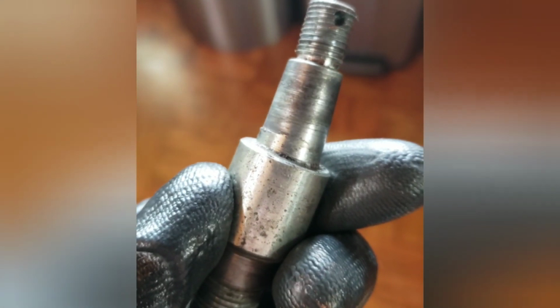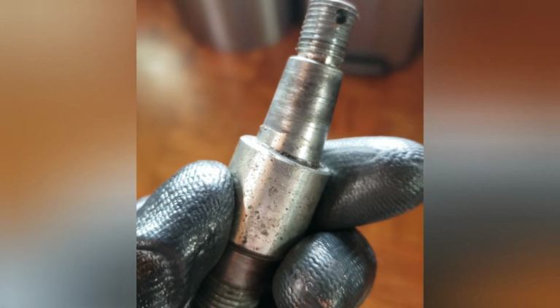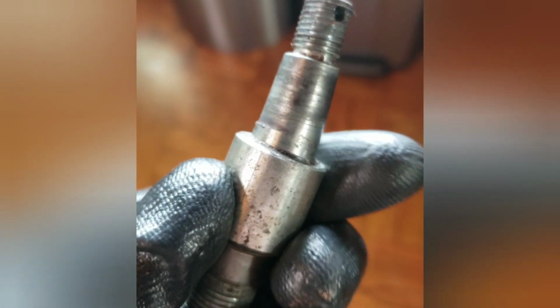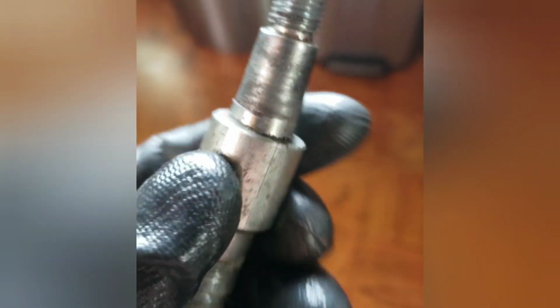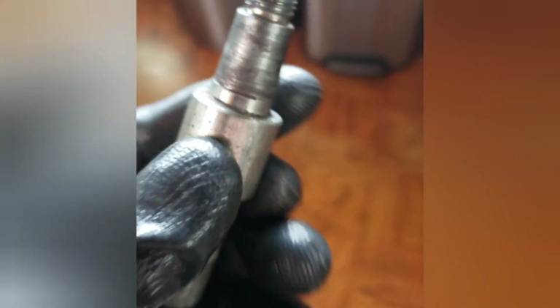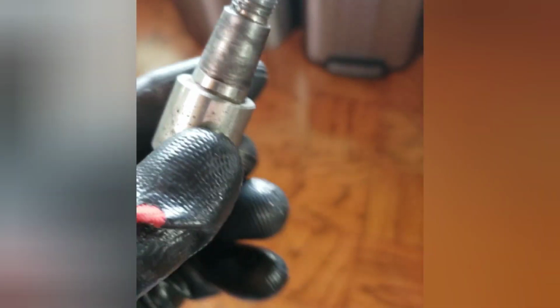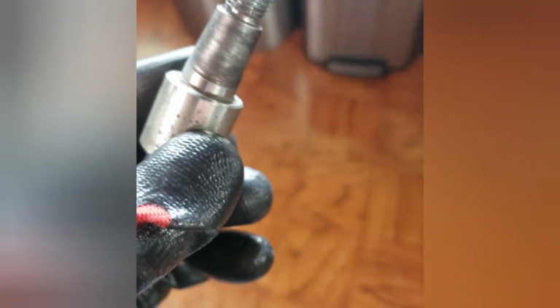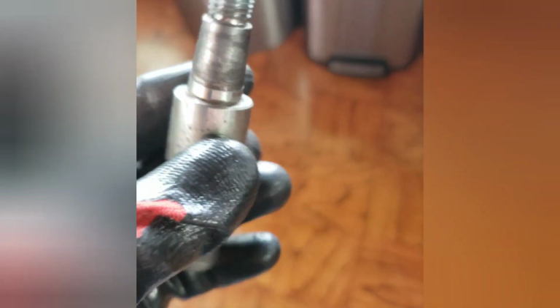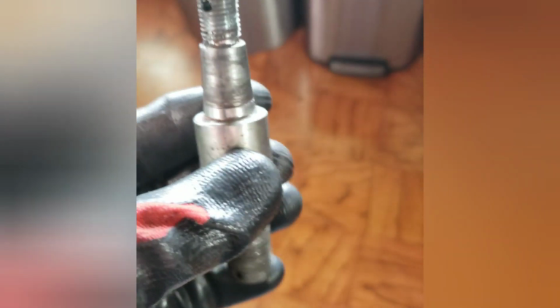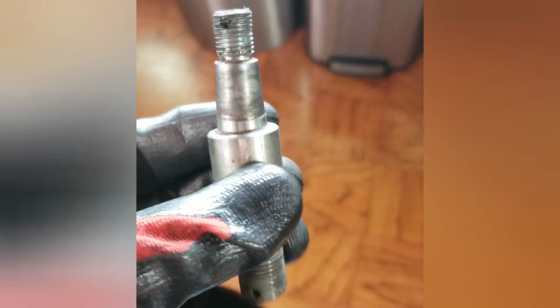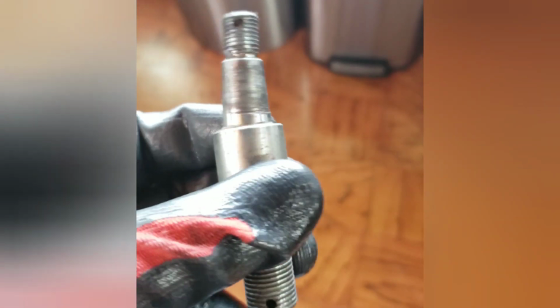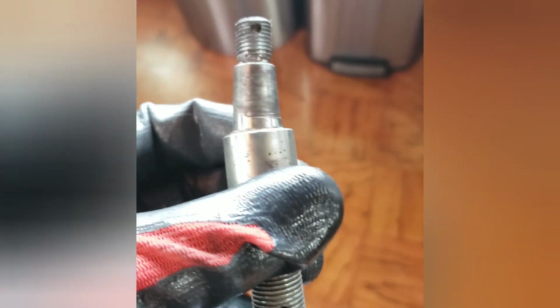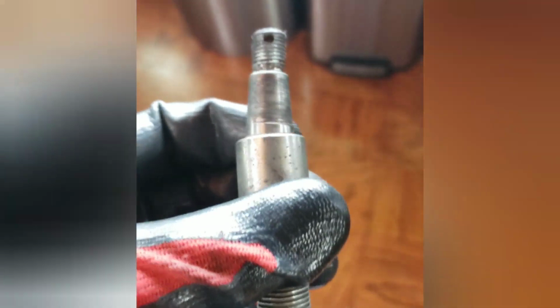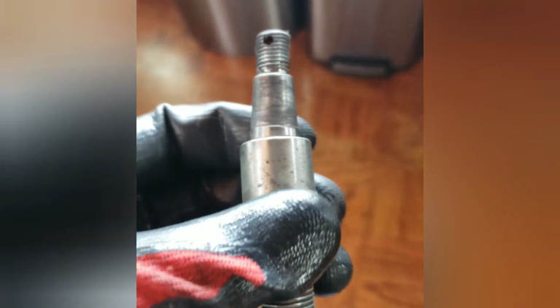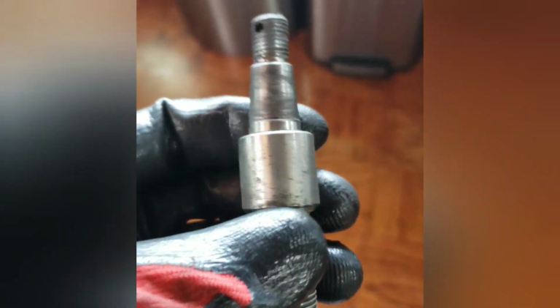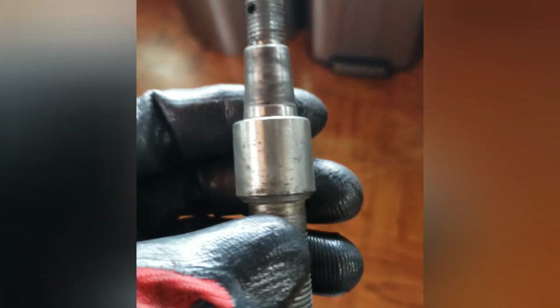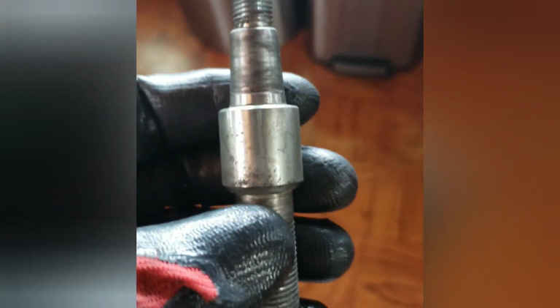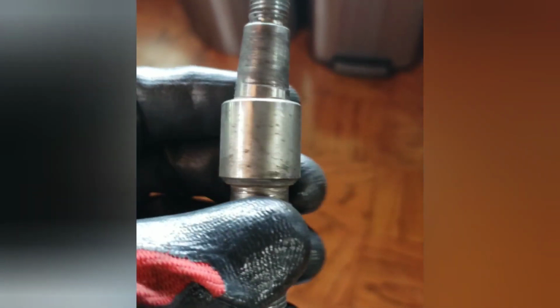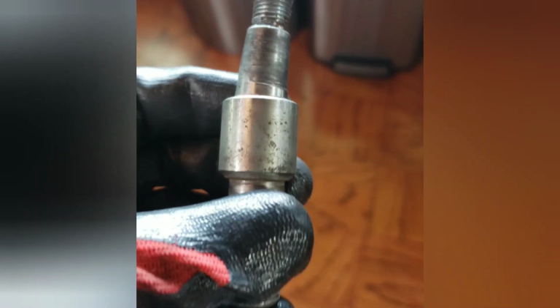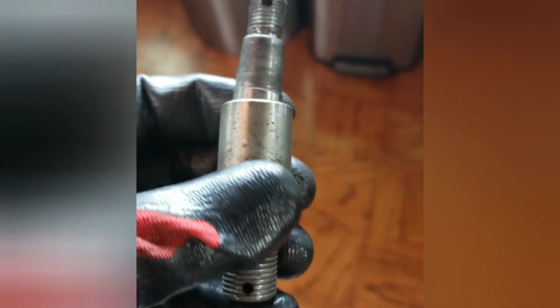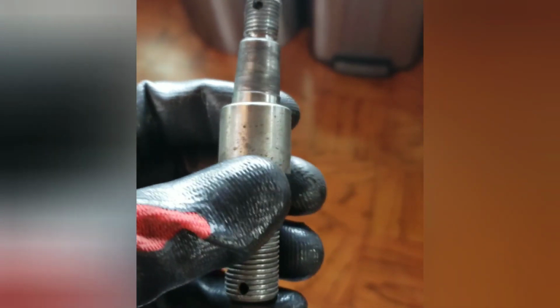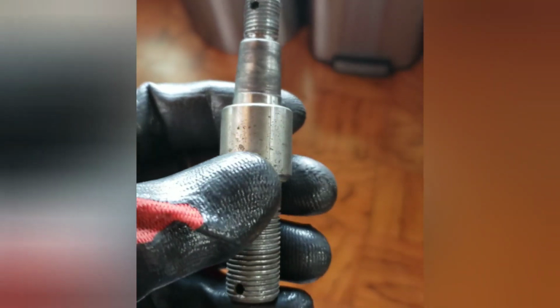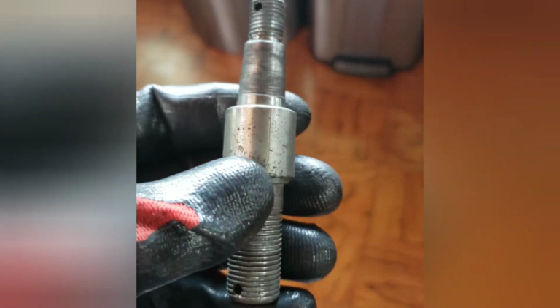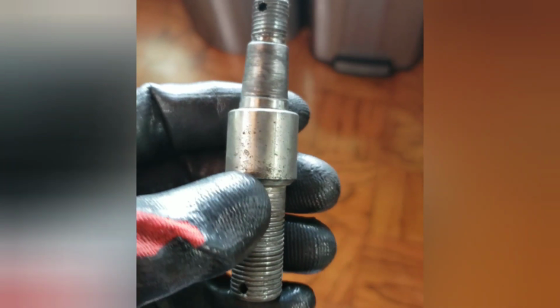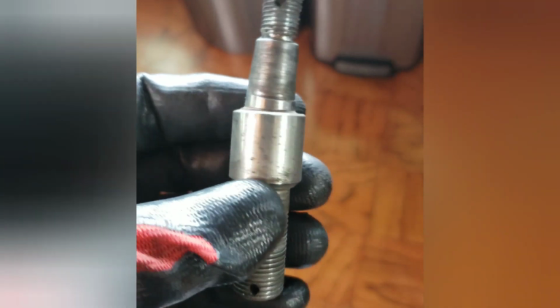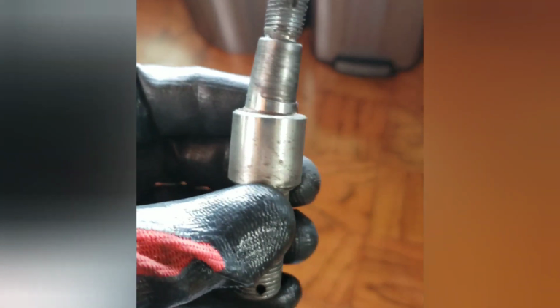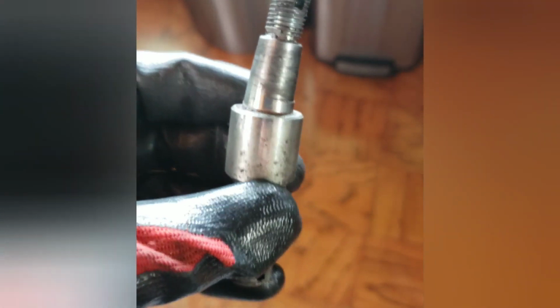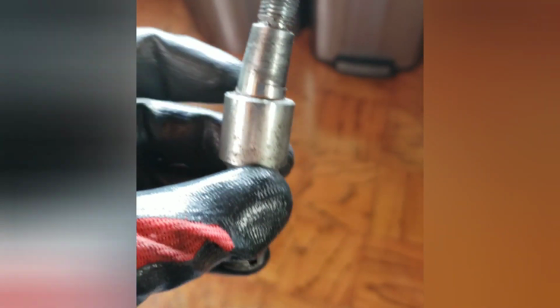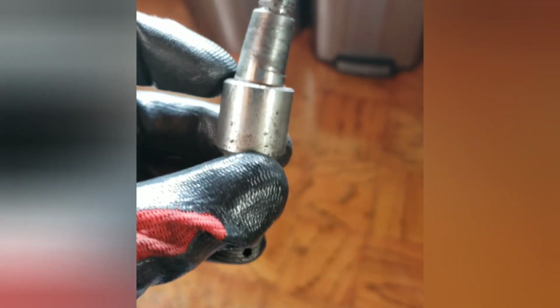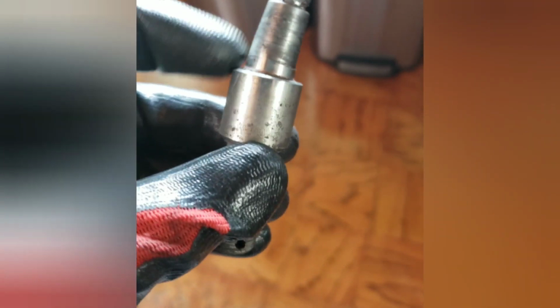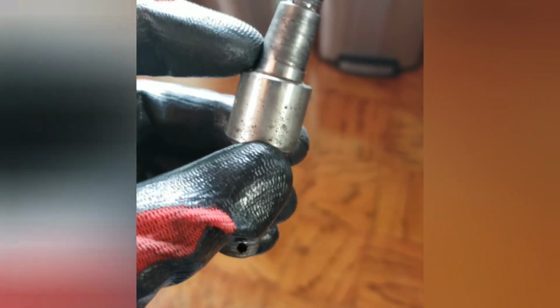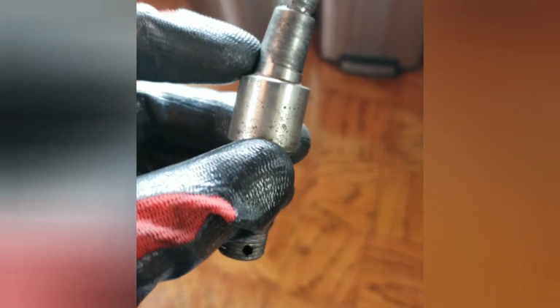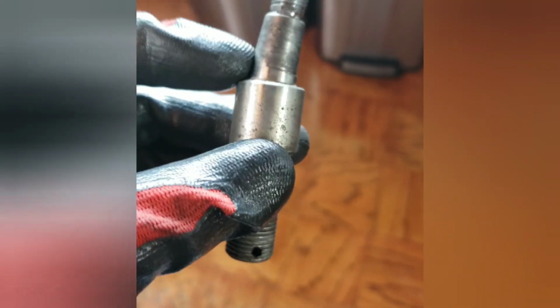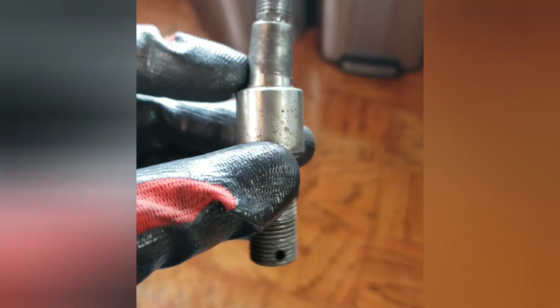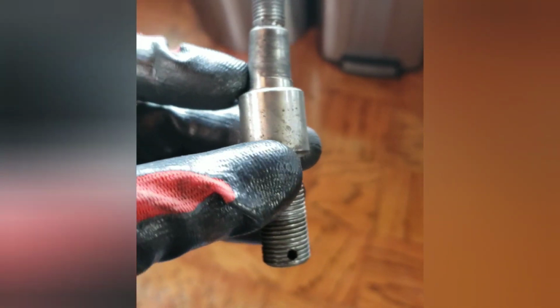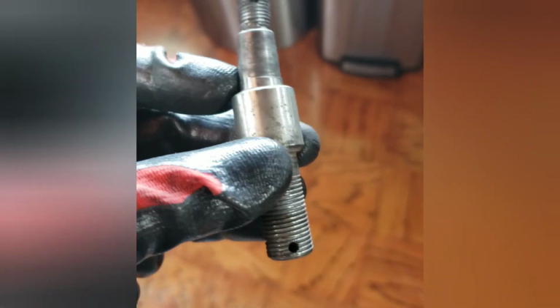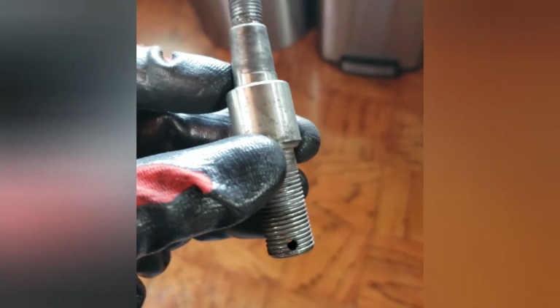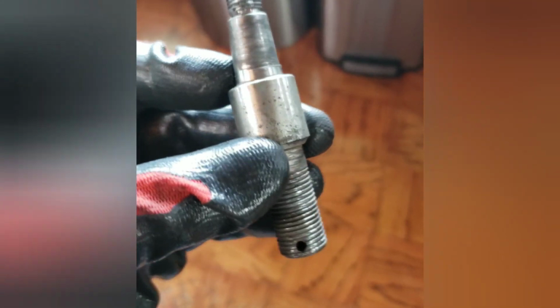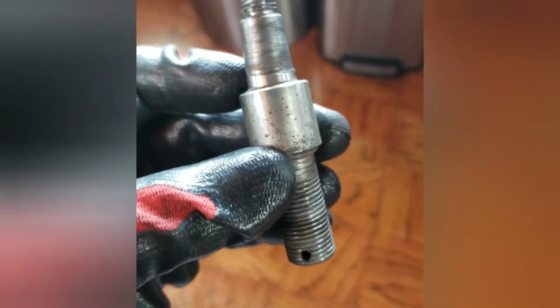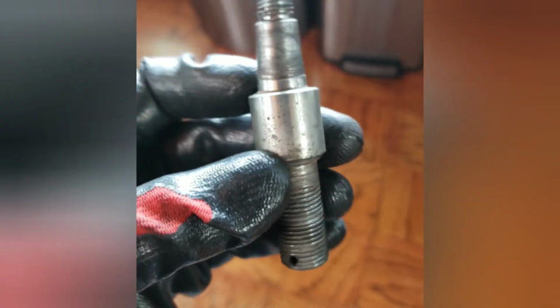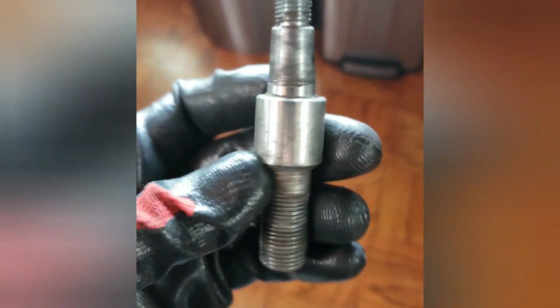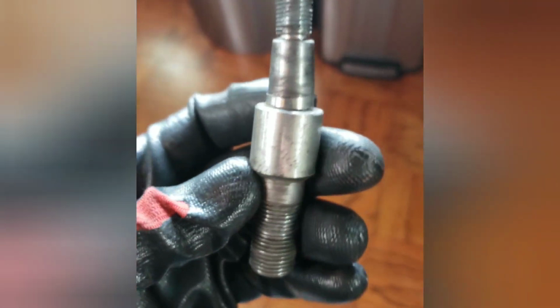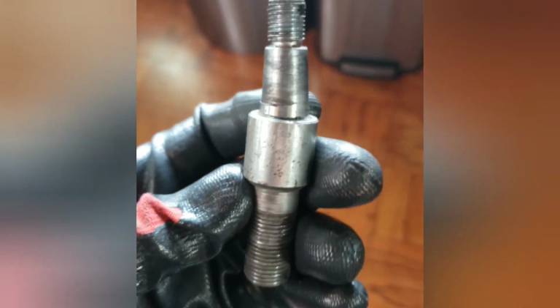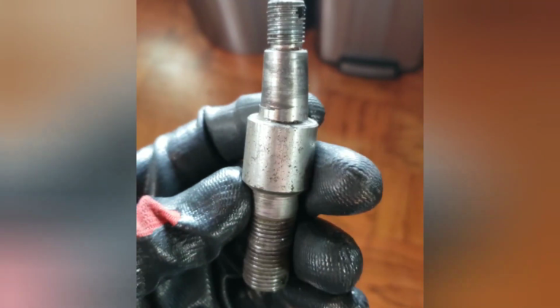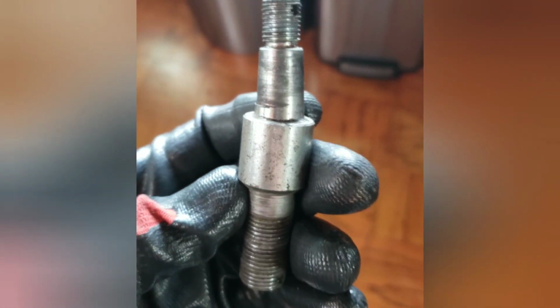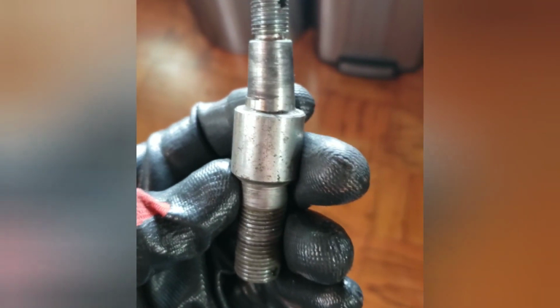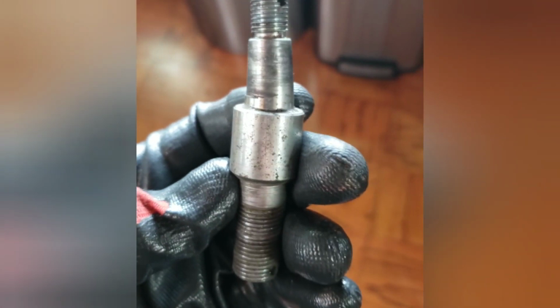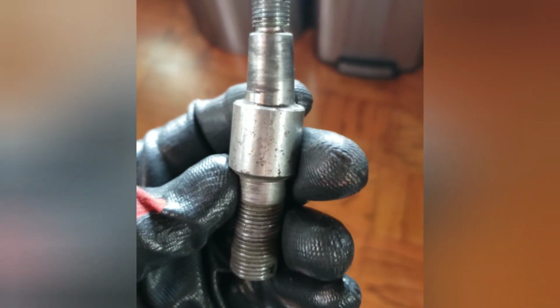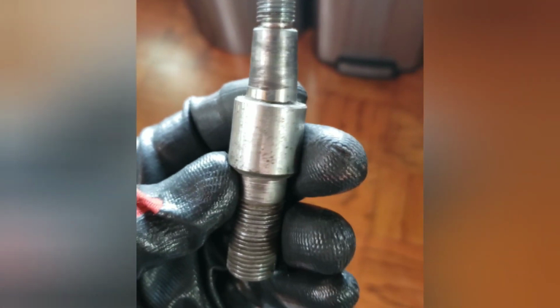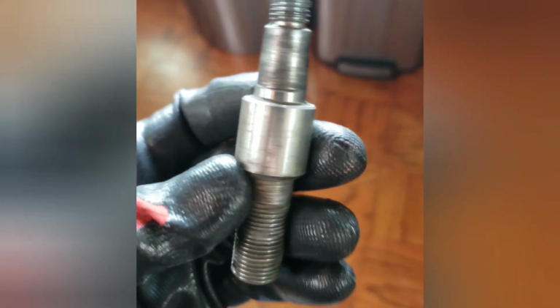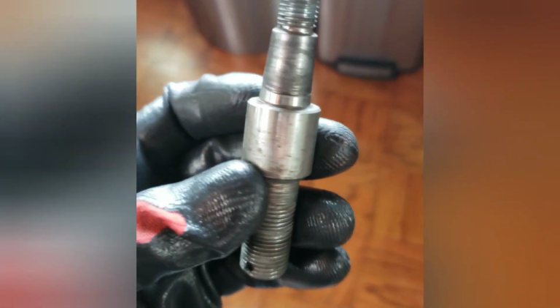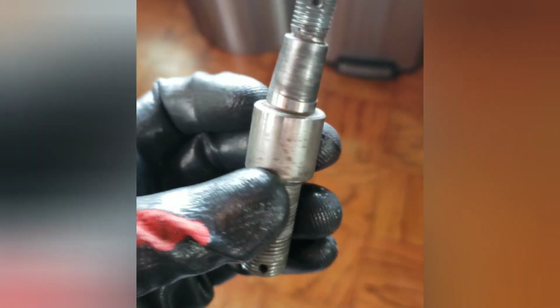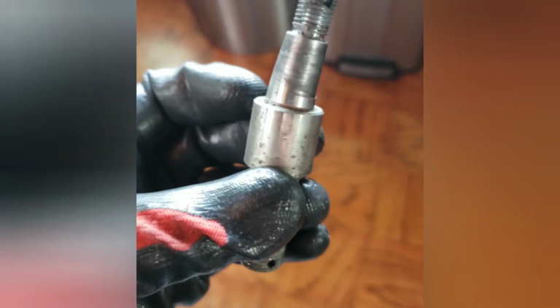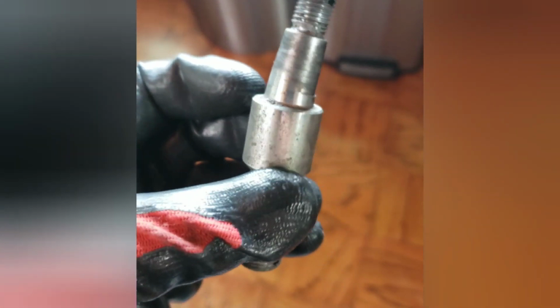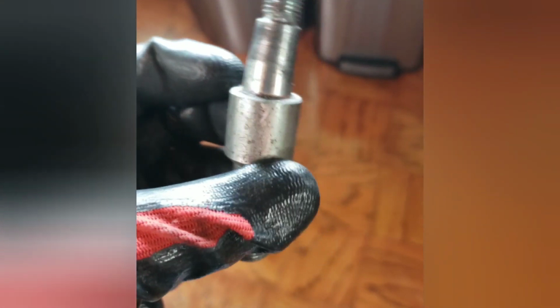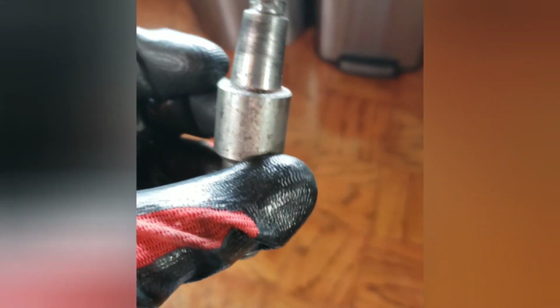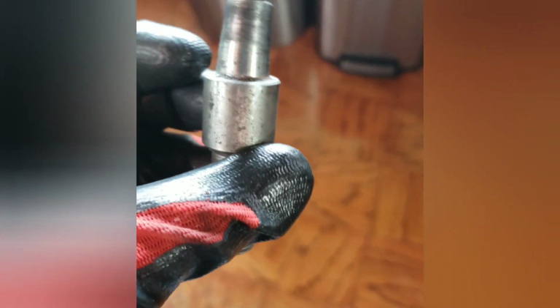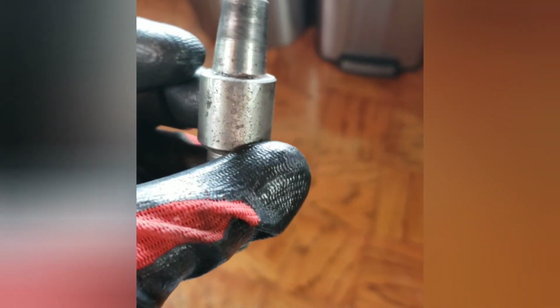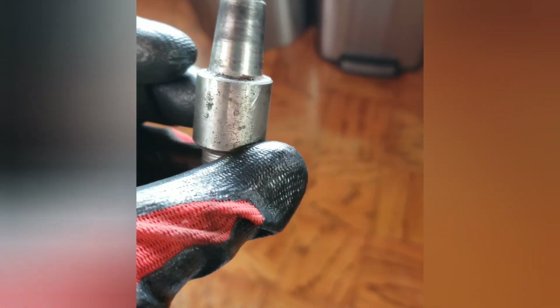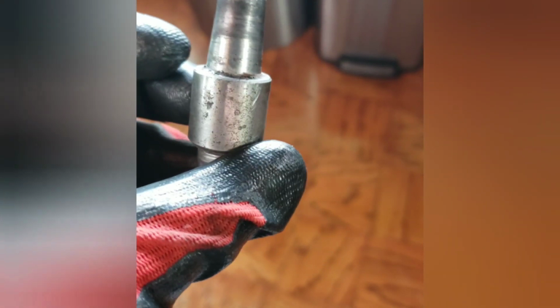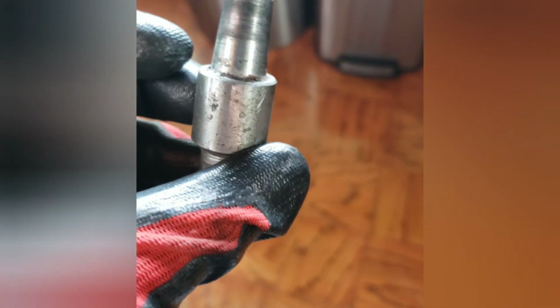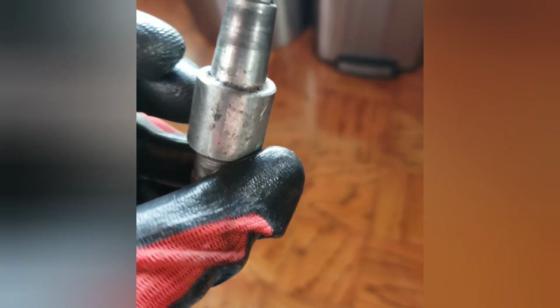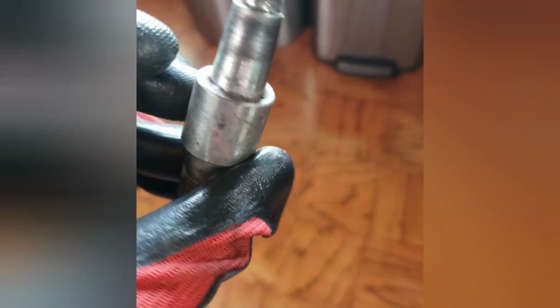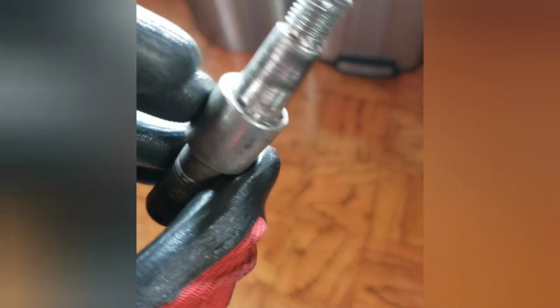I got a new one and some spacers to change the bump steer correction. We'll see how this goes, but yeah, that might be the problem.